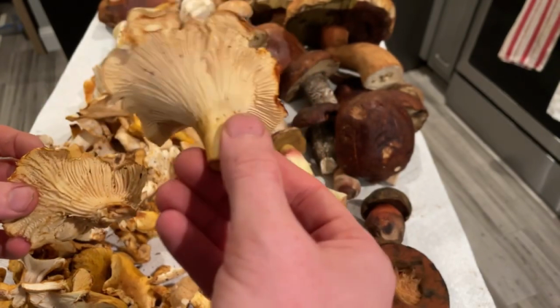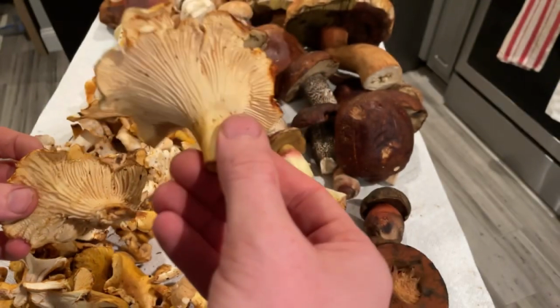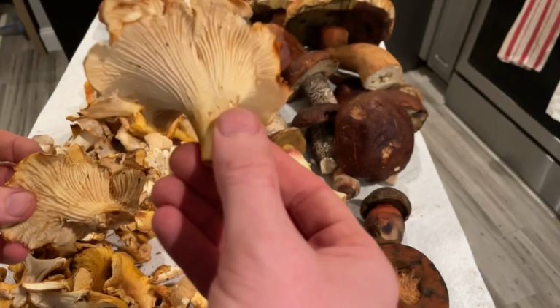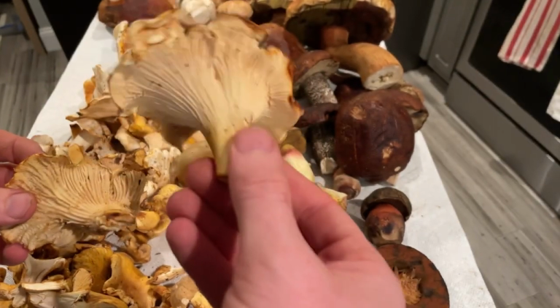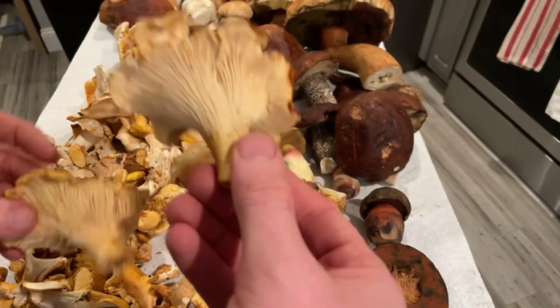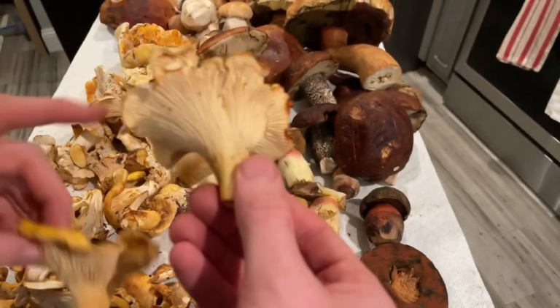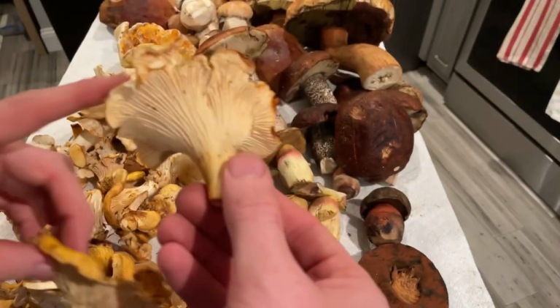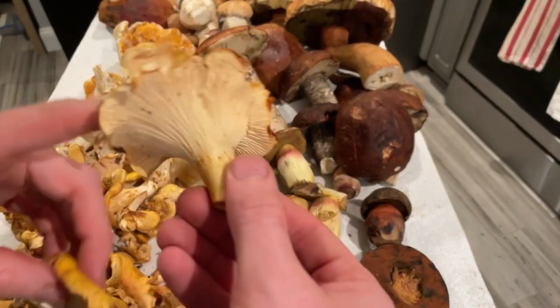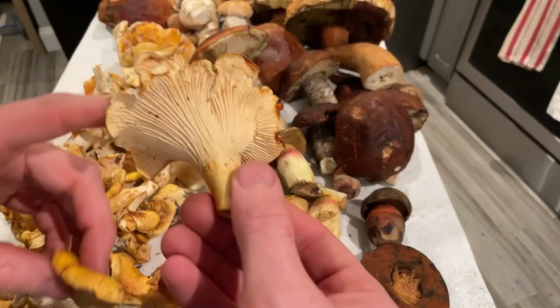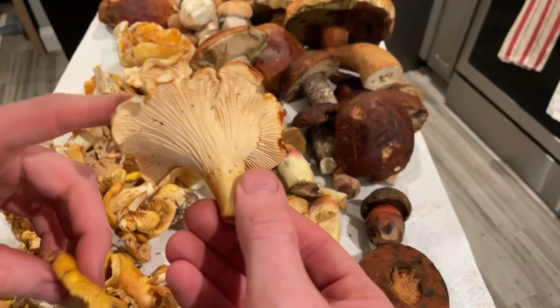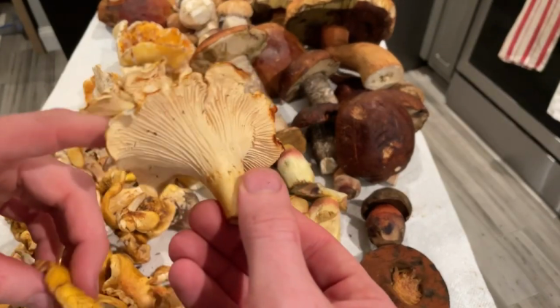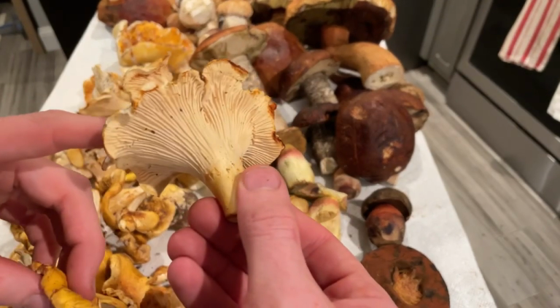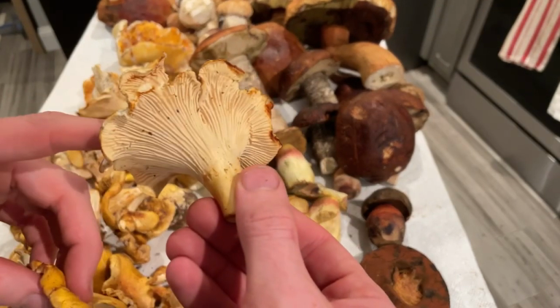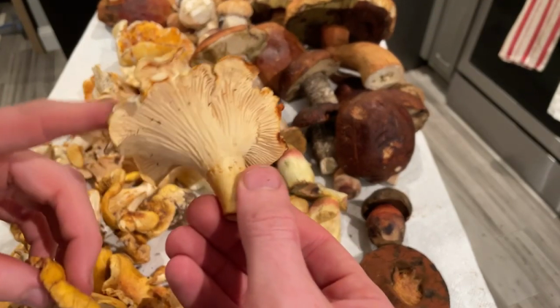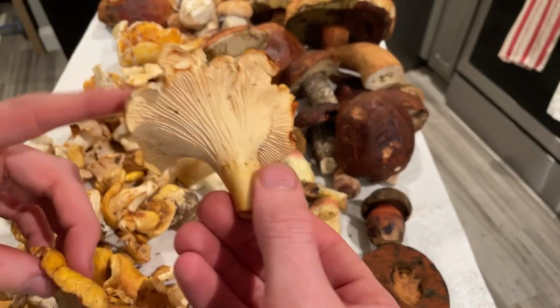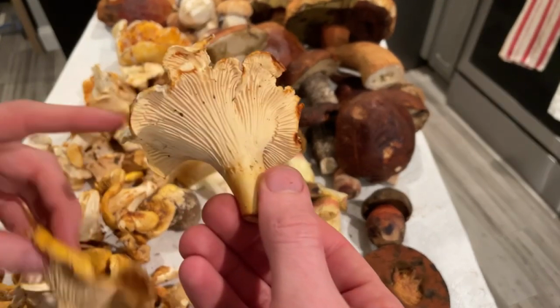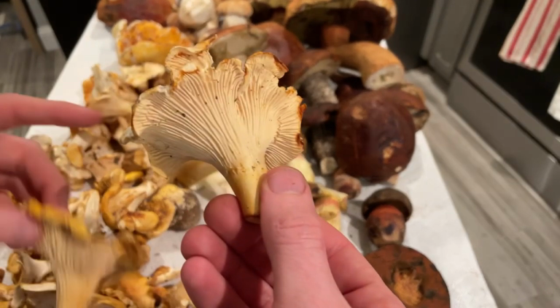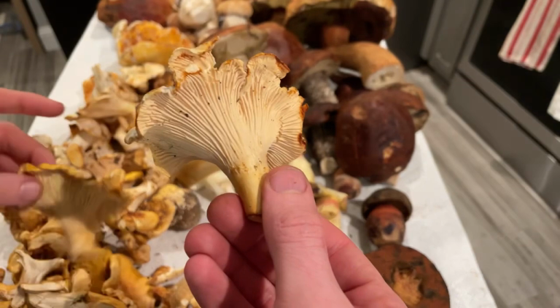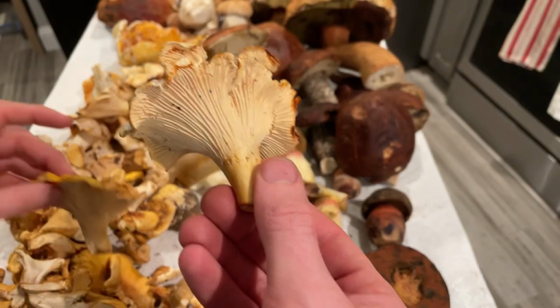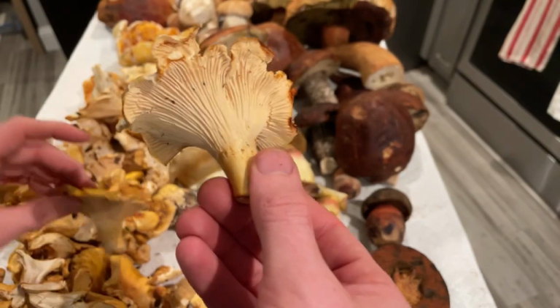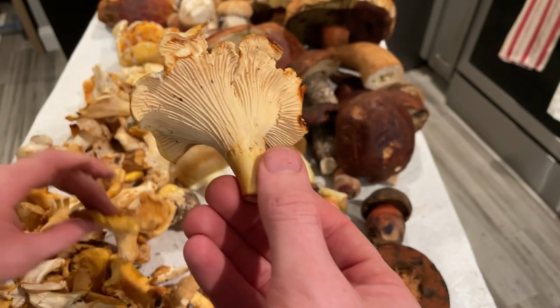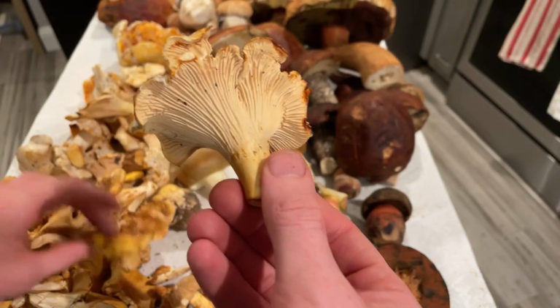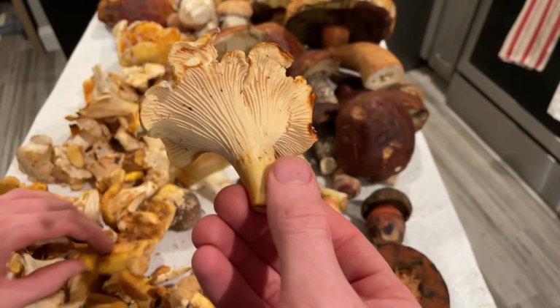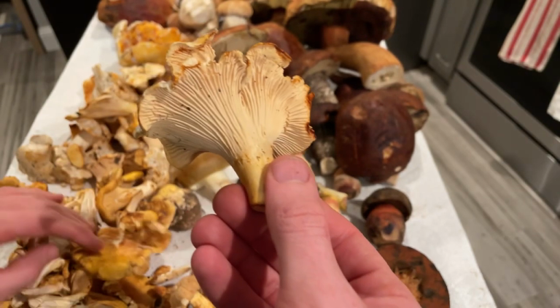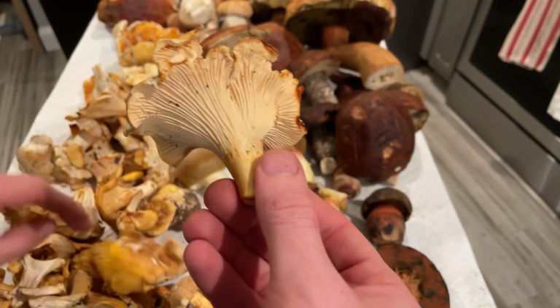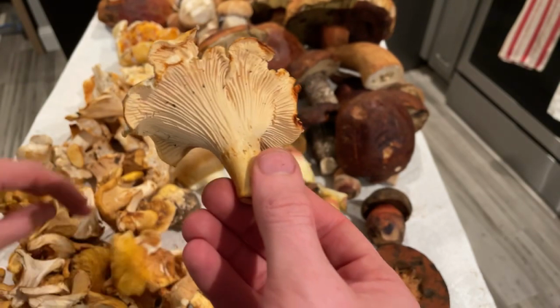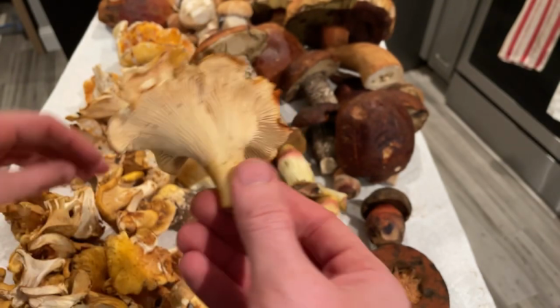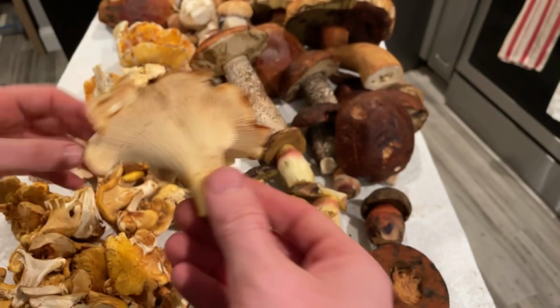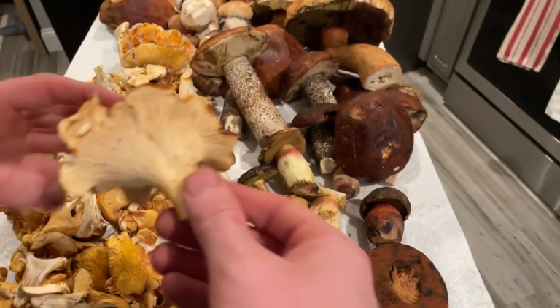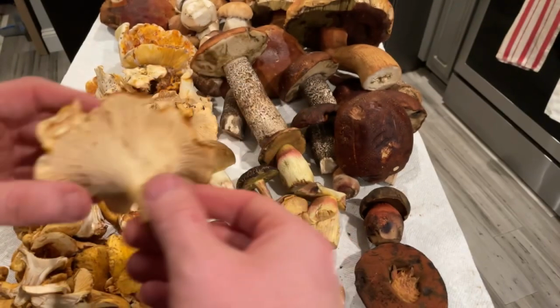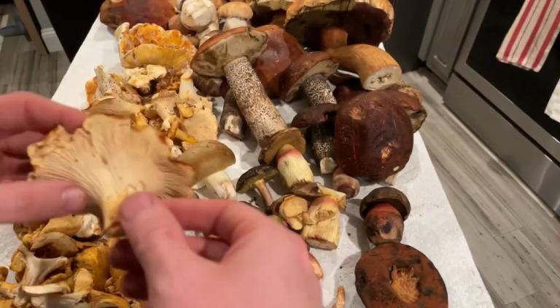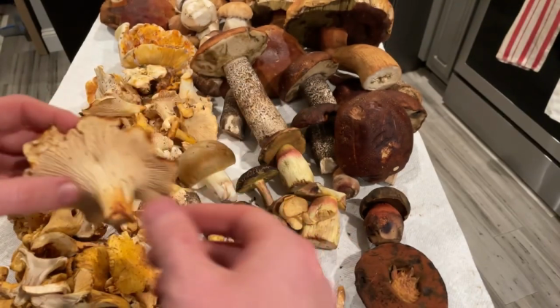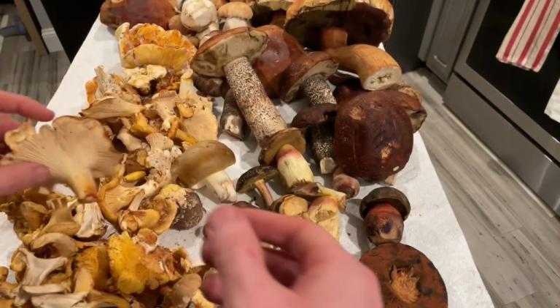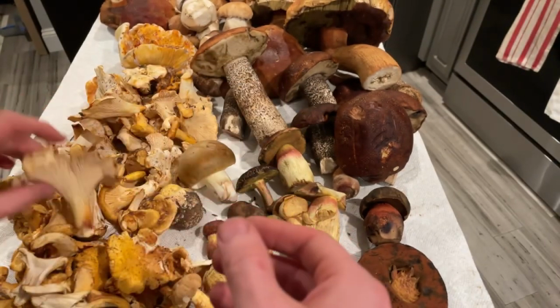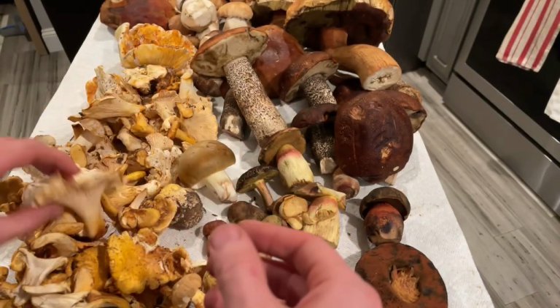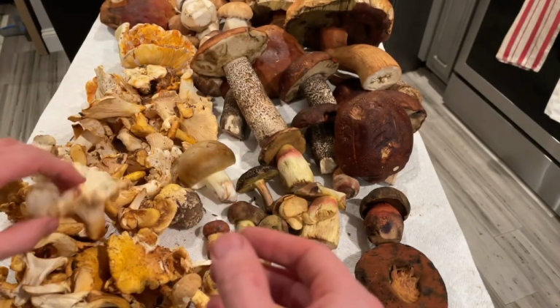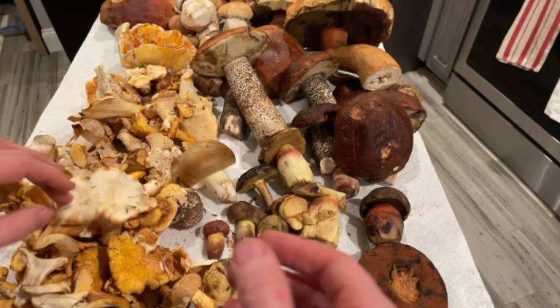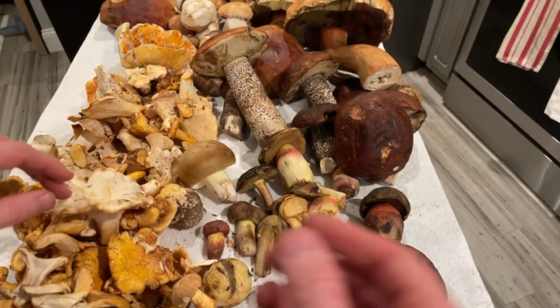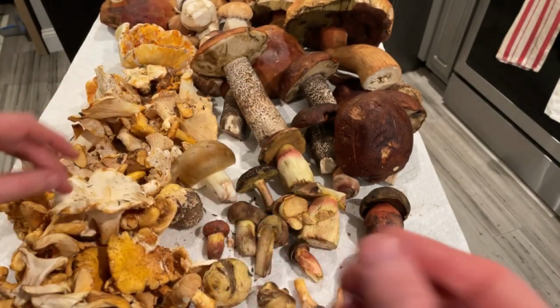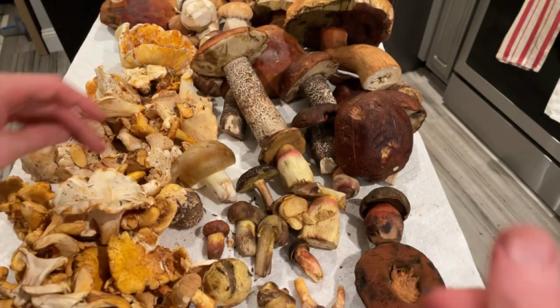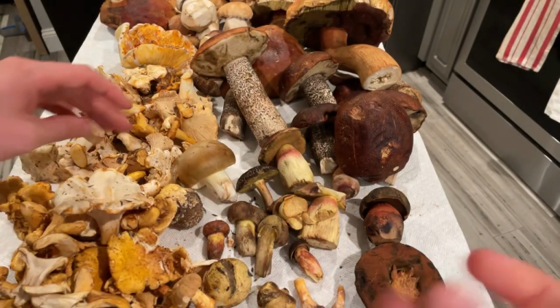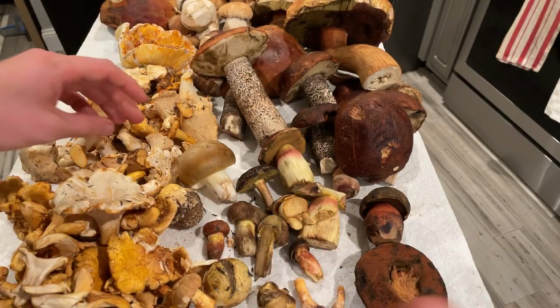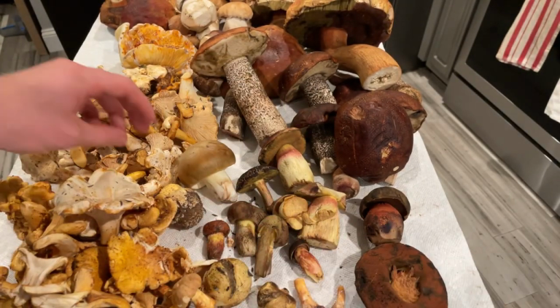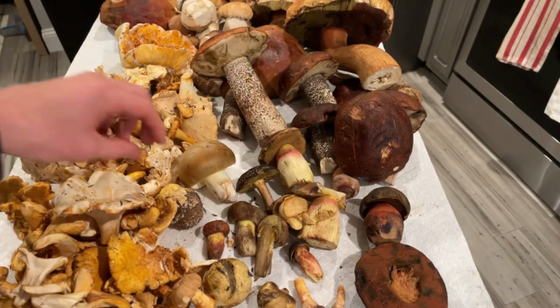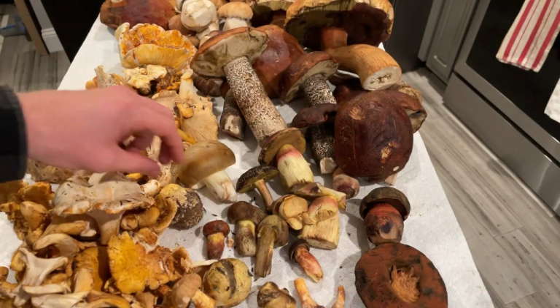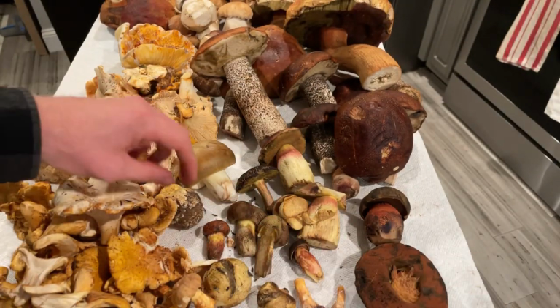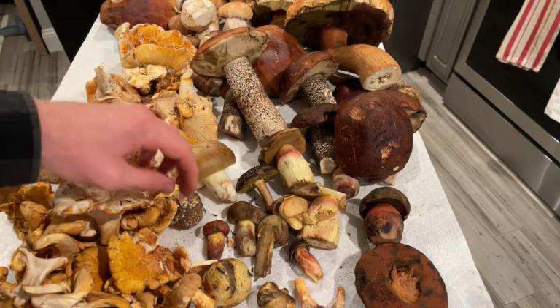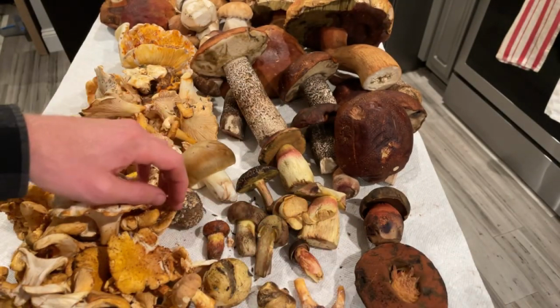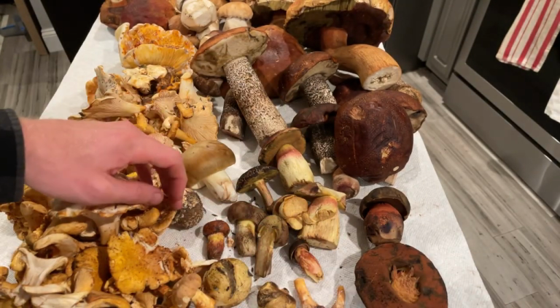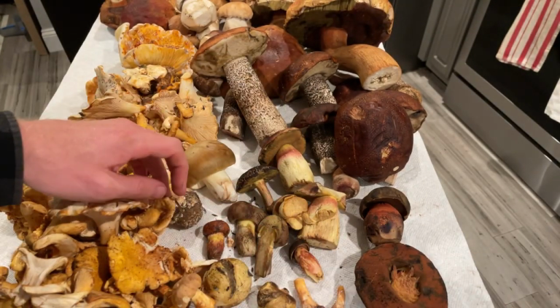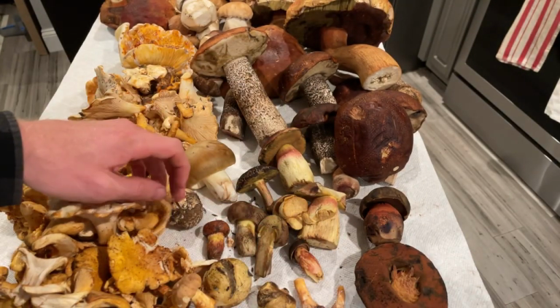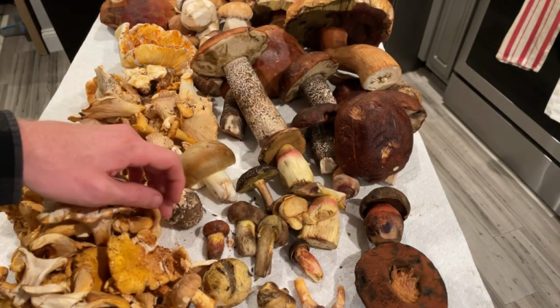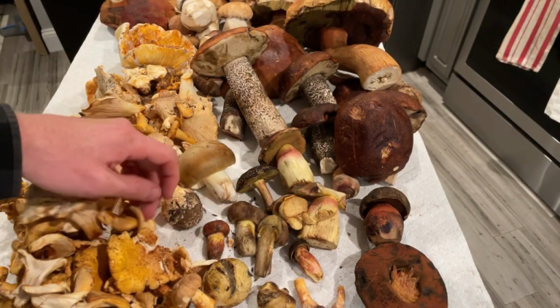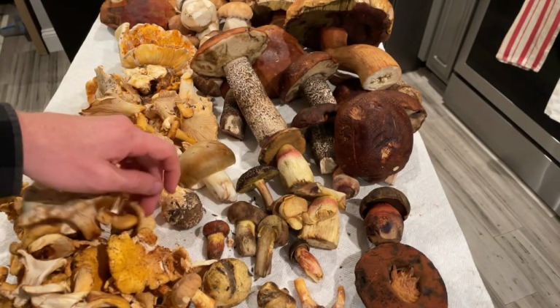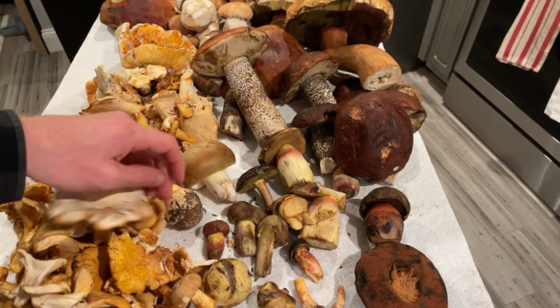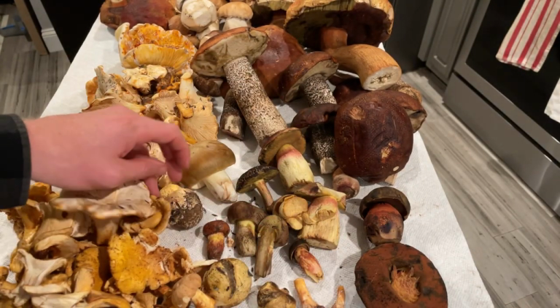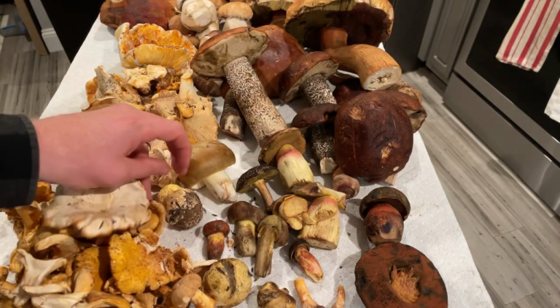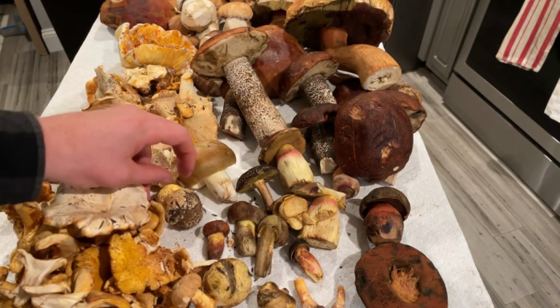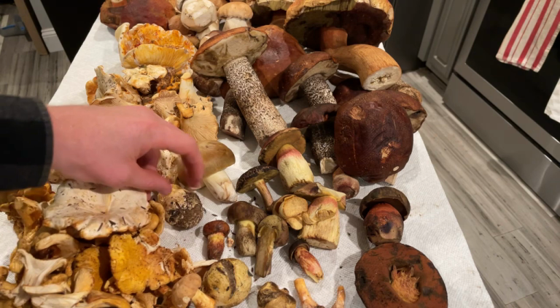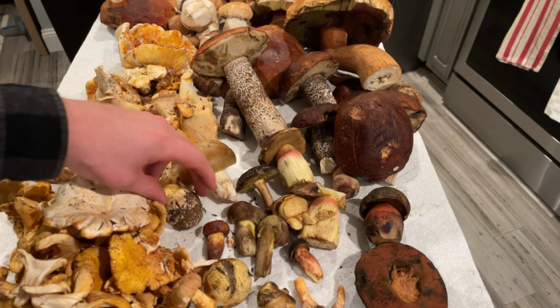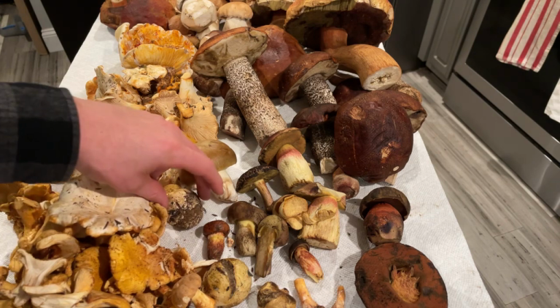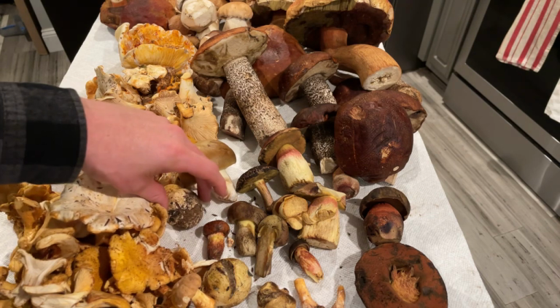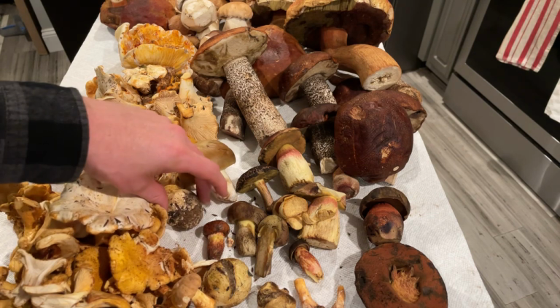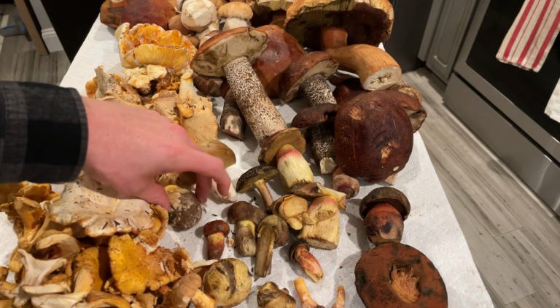These are some of my absolute favorites. The white chanterelles have the best texture of any mushroom, at least of all the chanterelles that I've had.